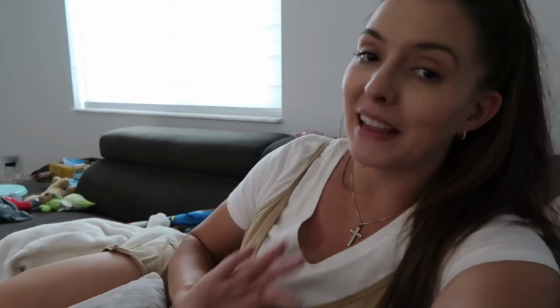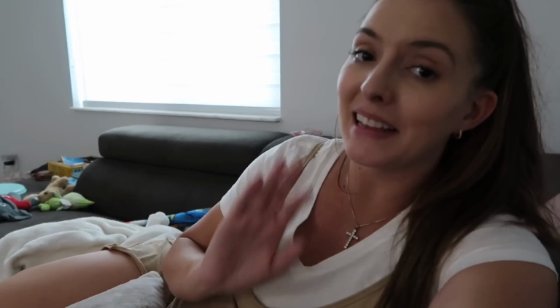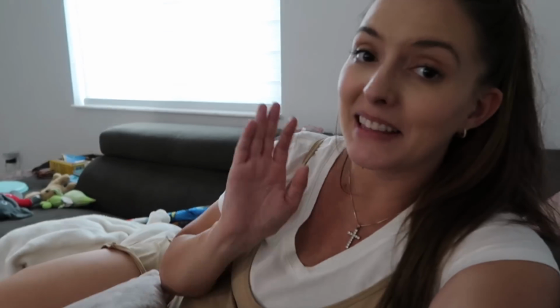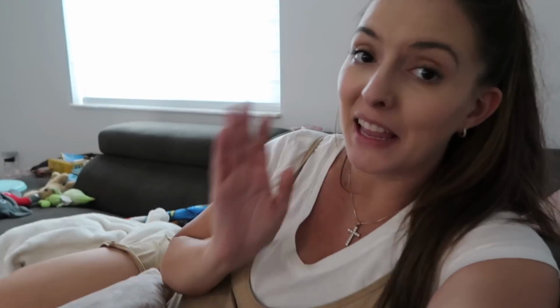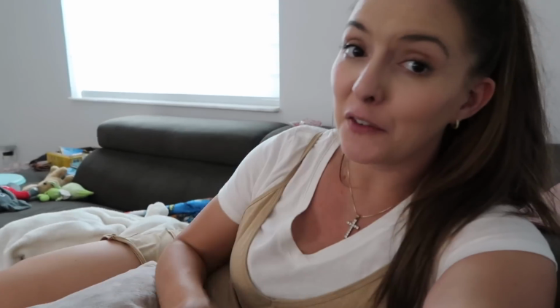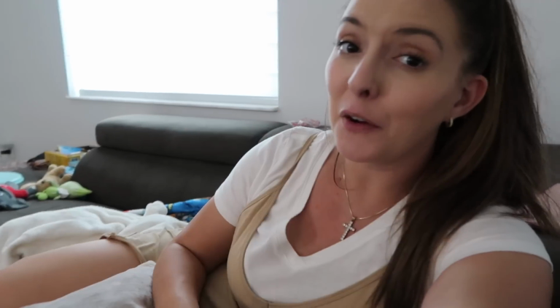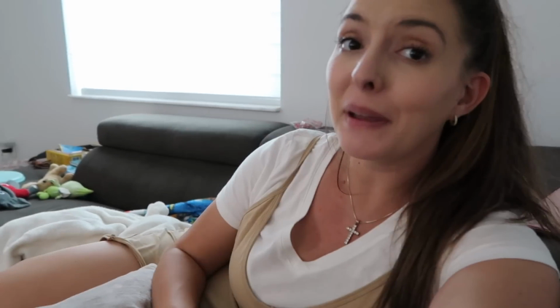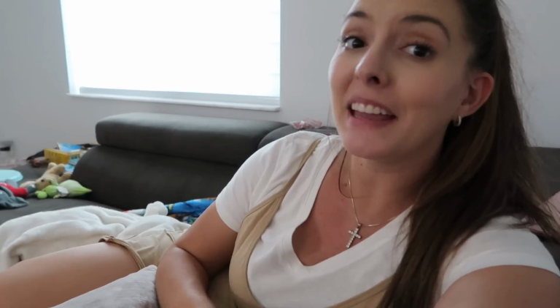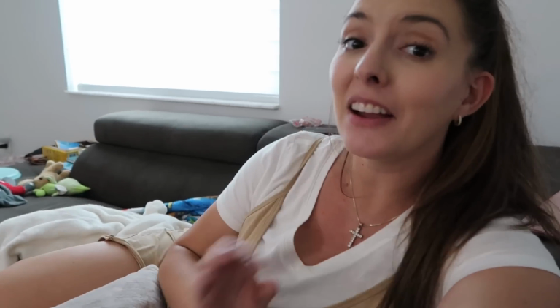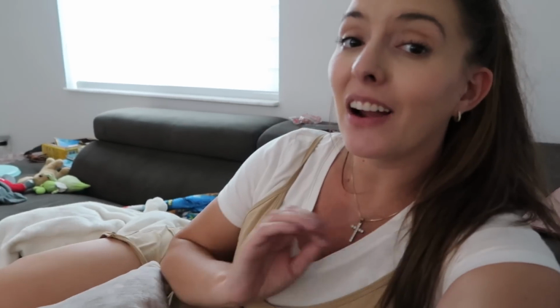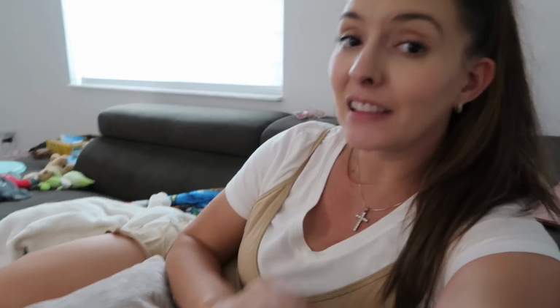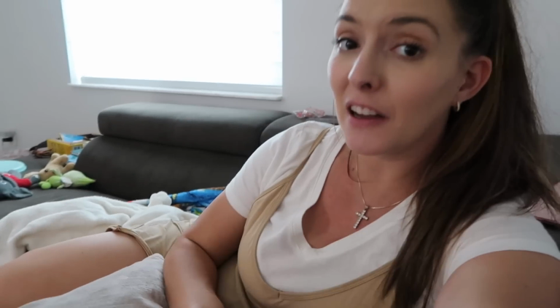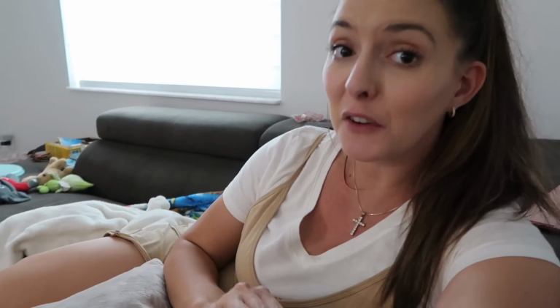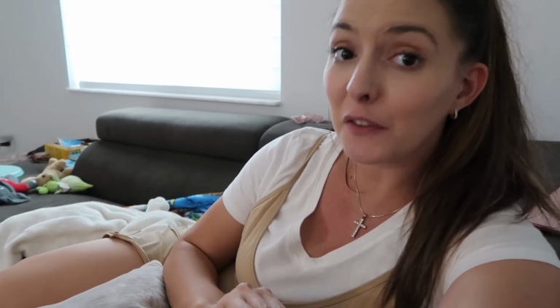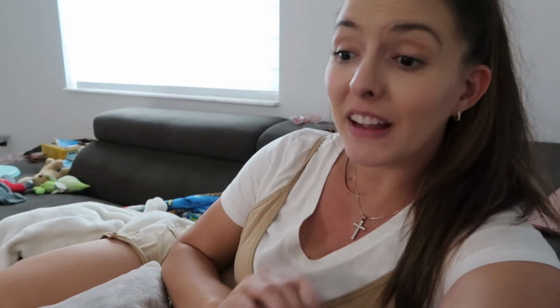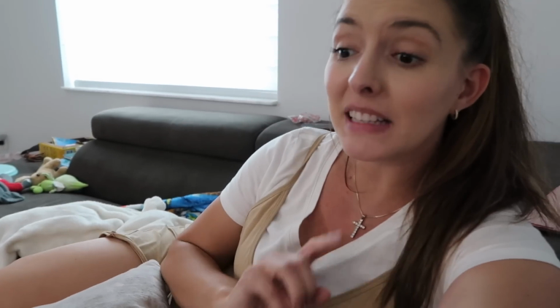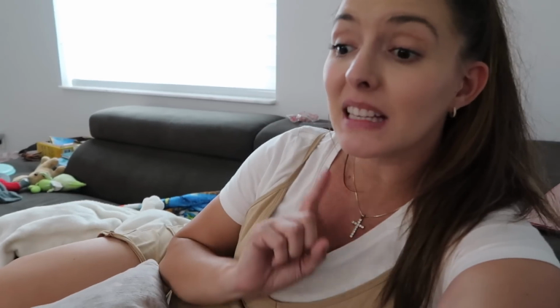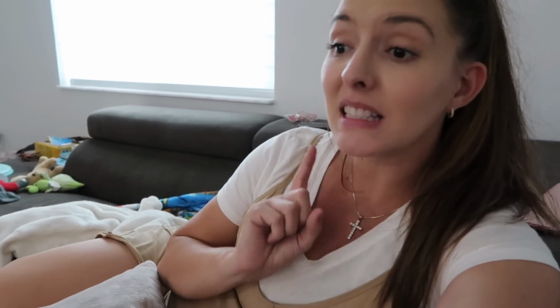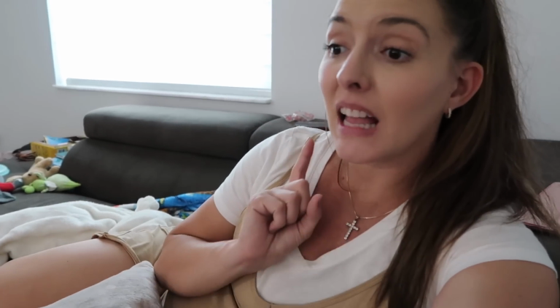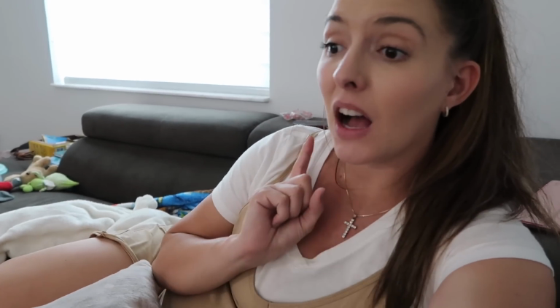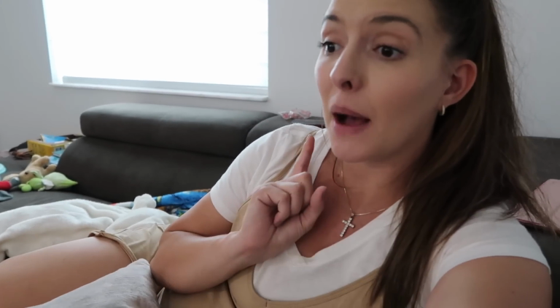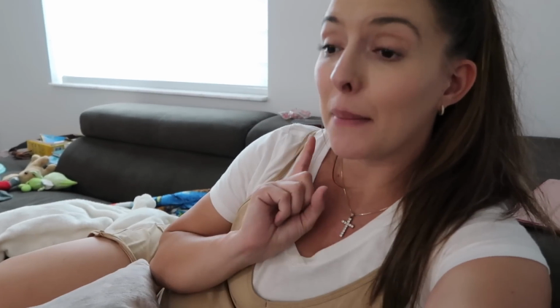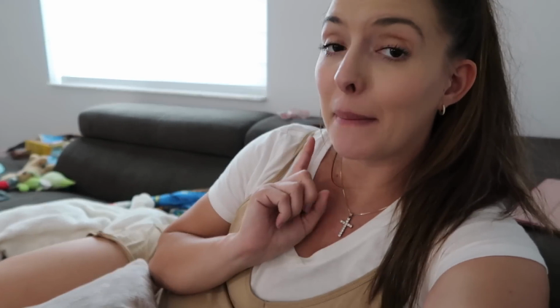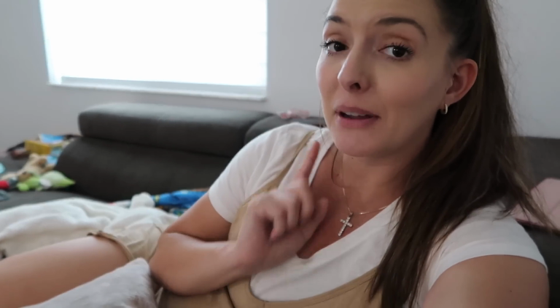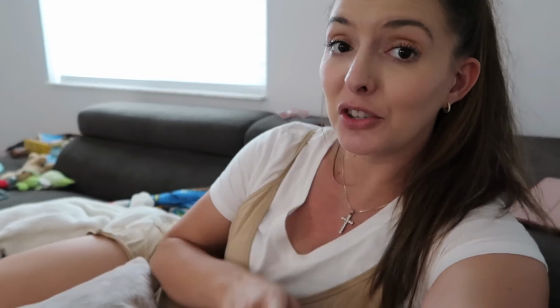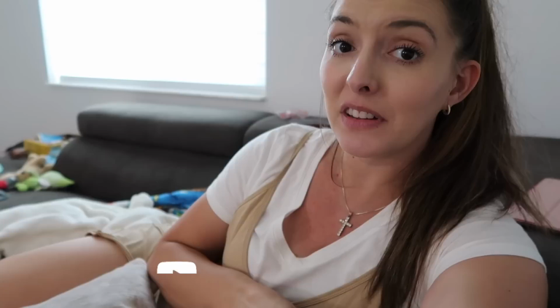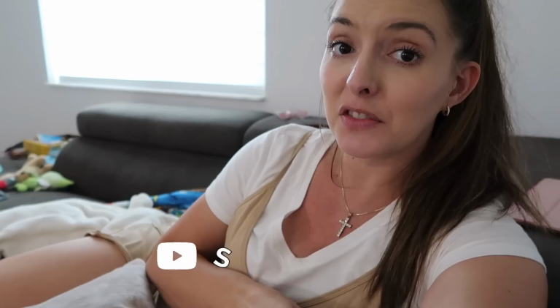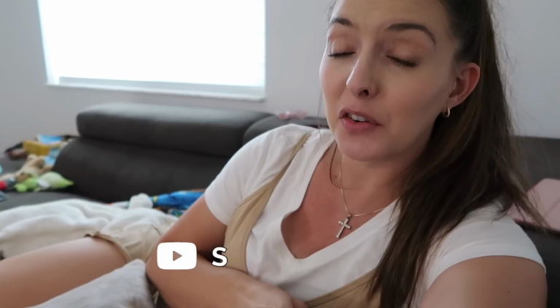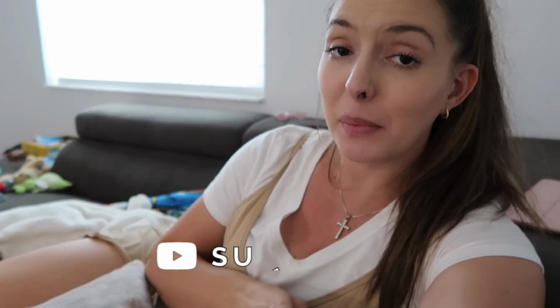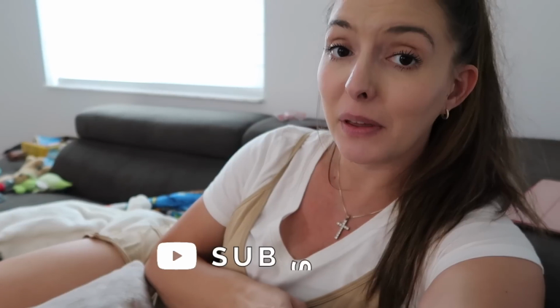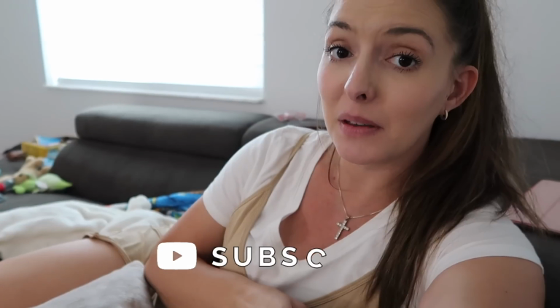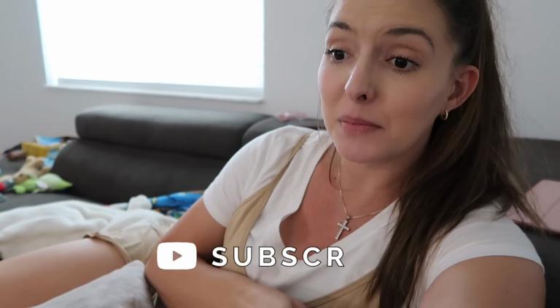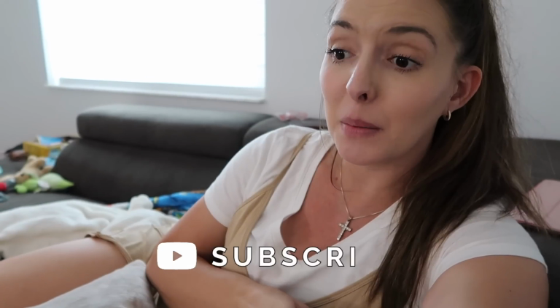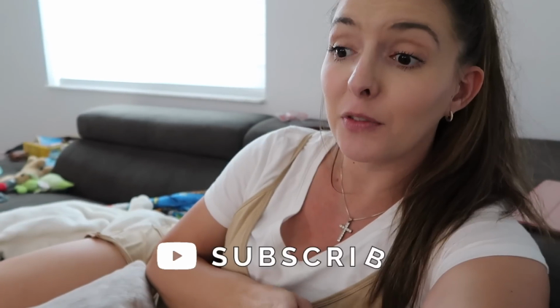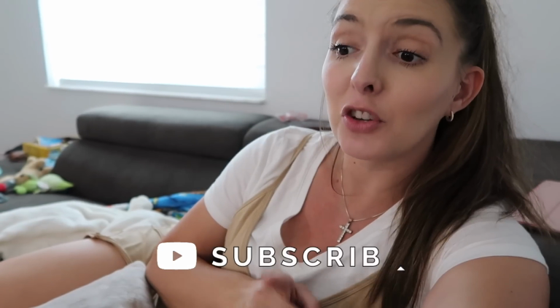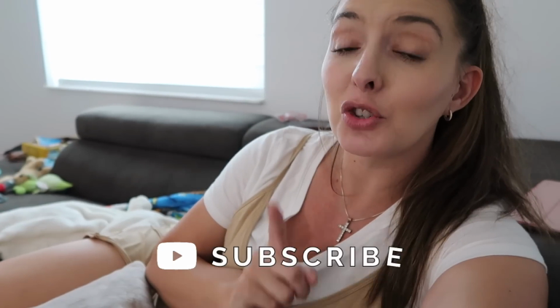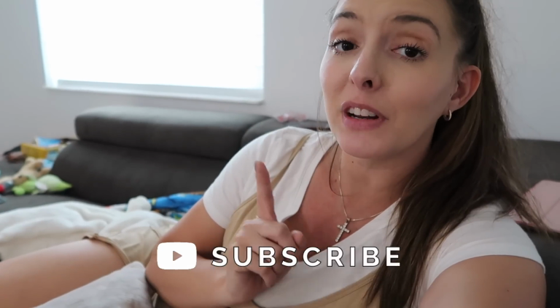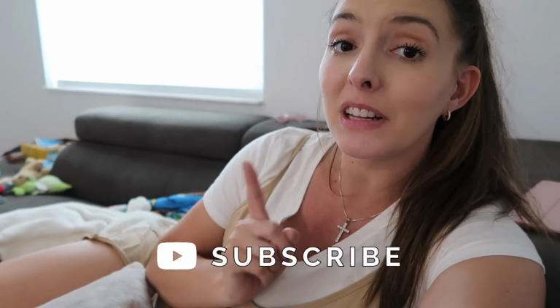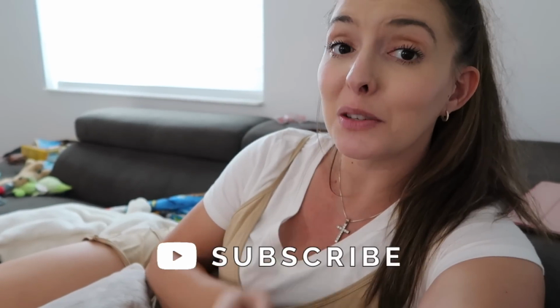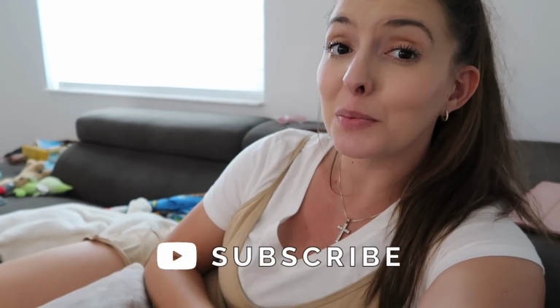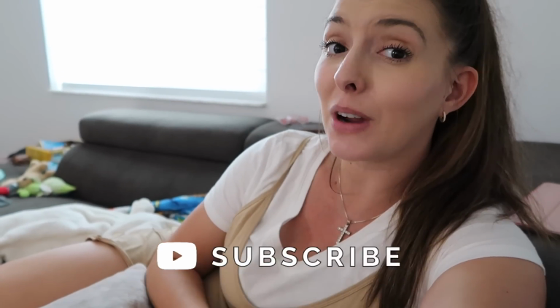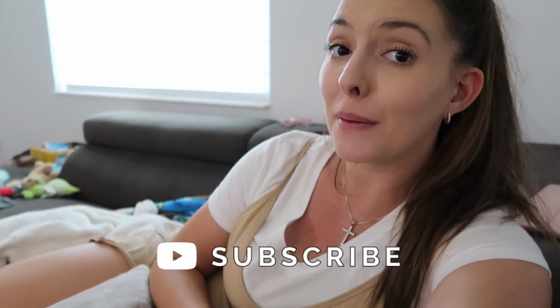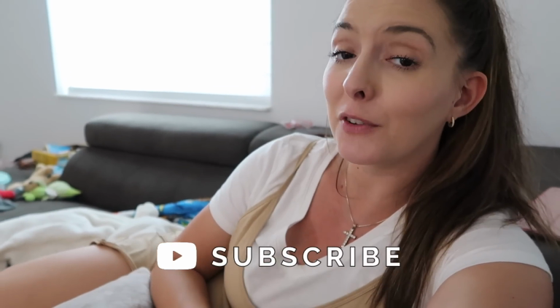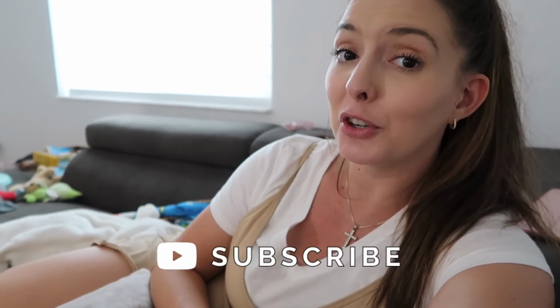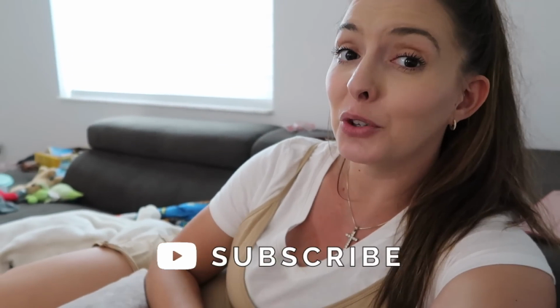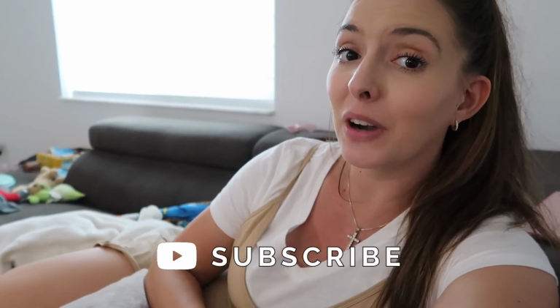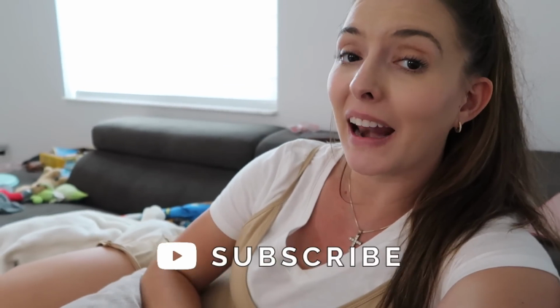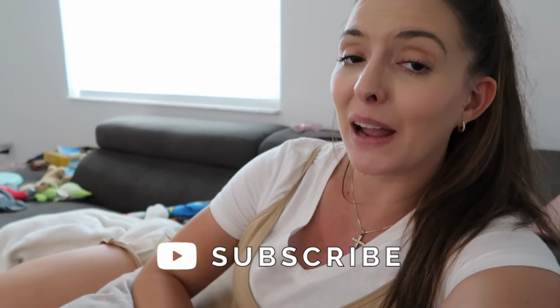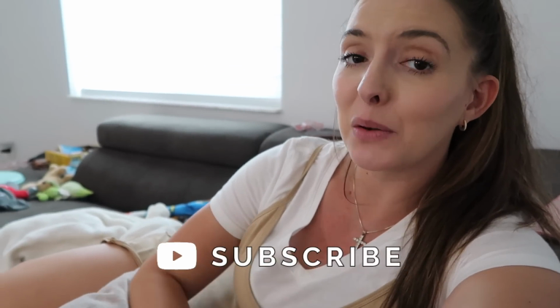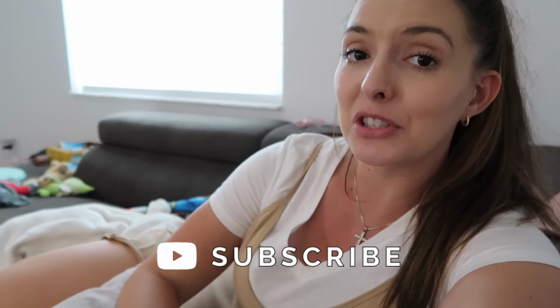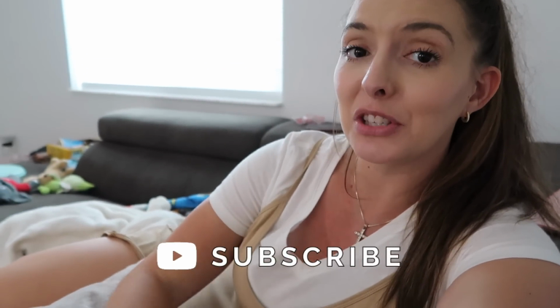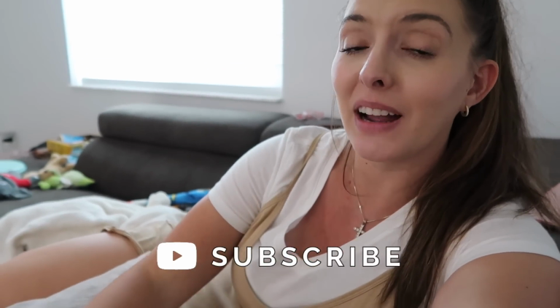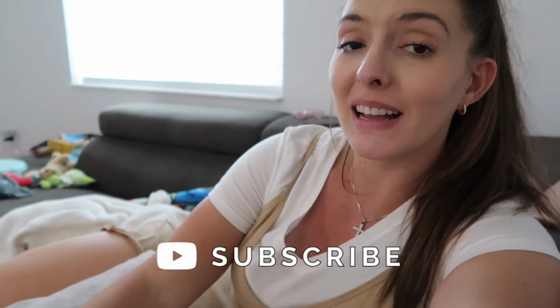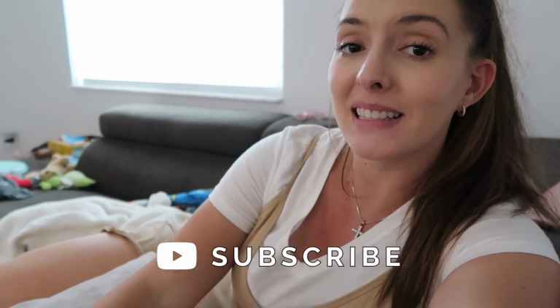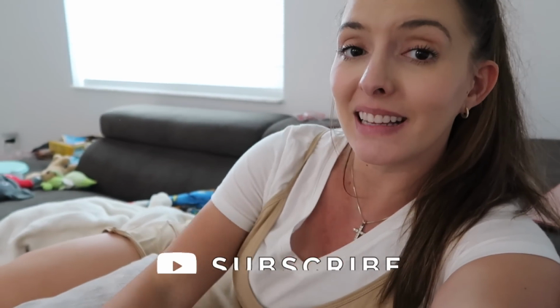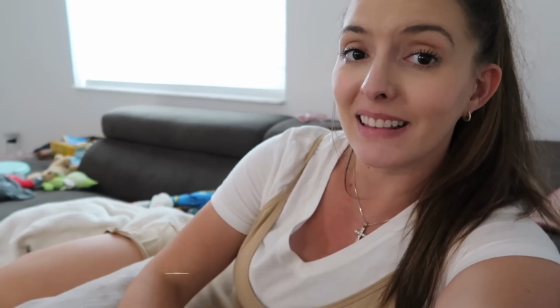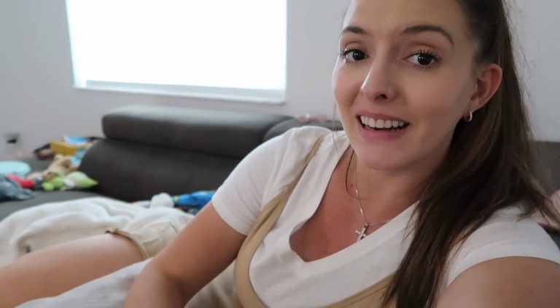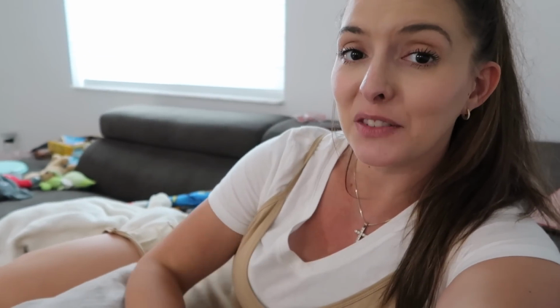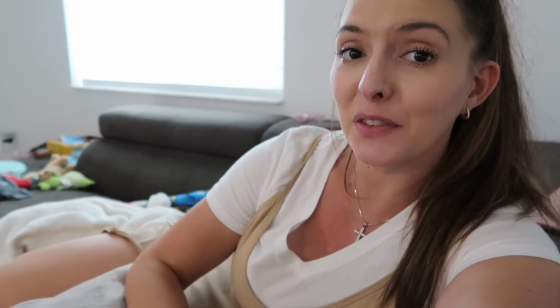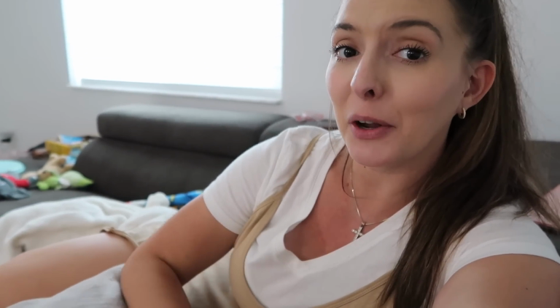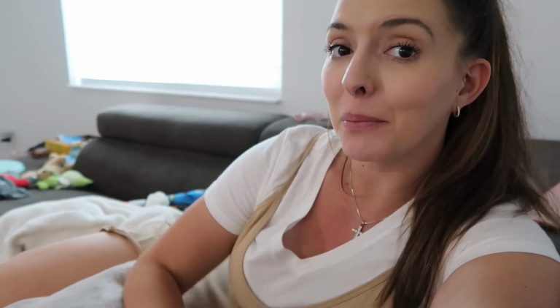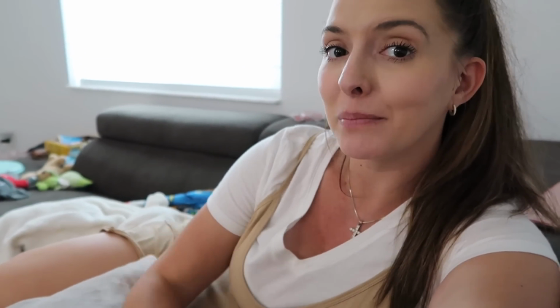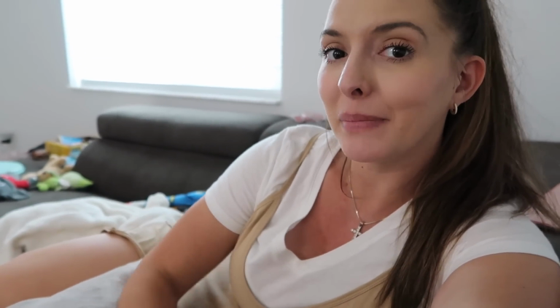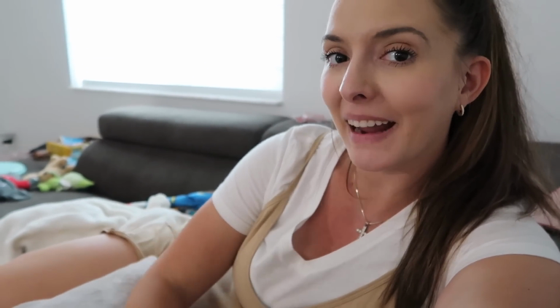Thank you for being here. I love your faces — make sure to give the video a big thumbs up if you enjoyed it, subscribe if you're new, and I will see you guys in the next video!